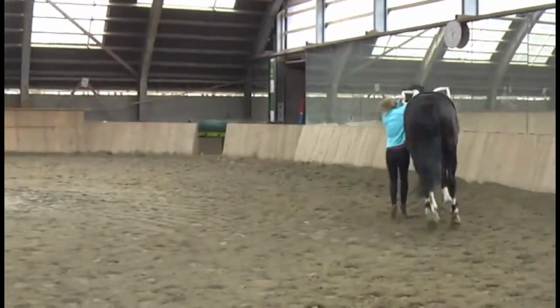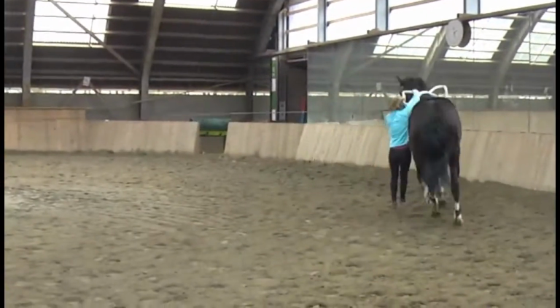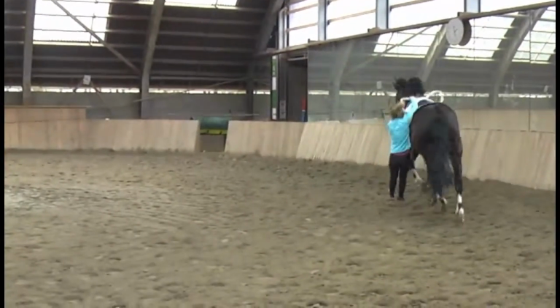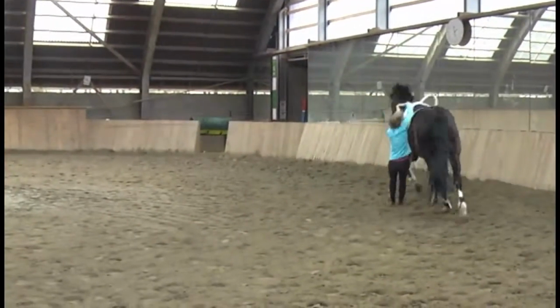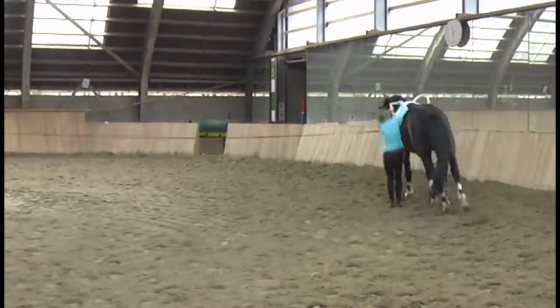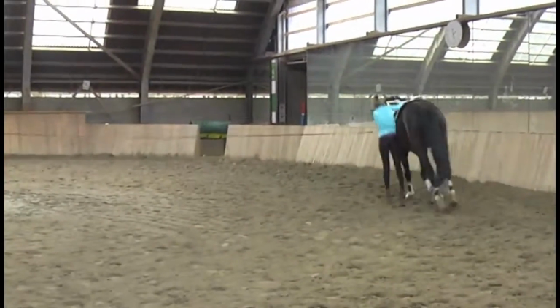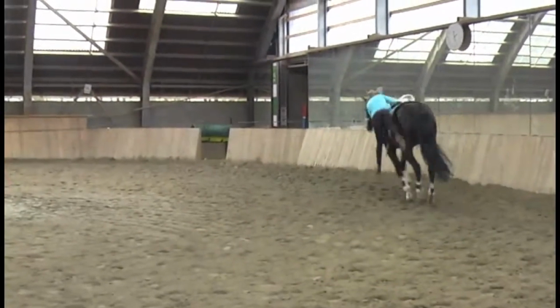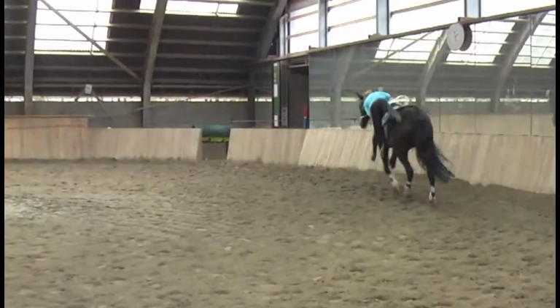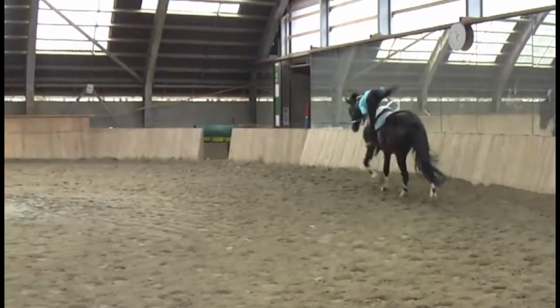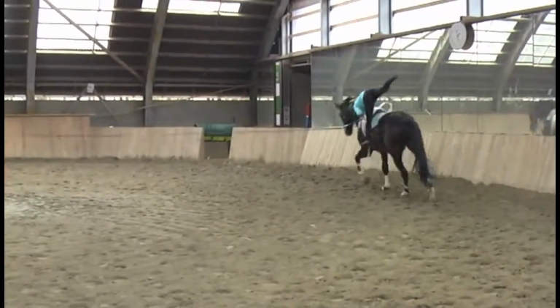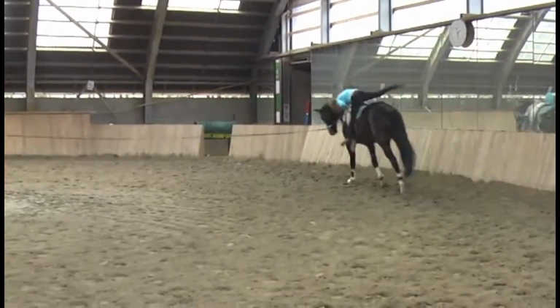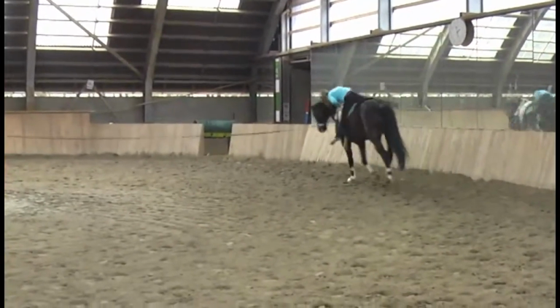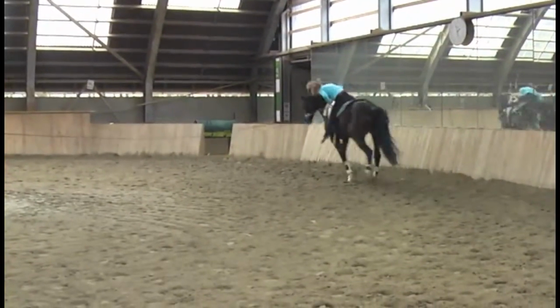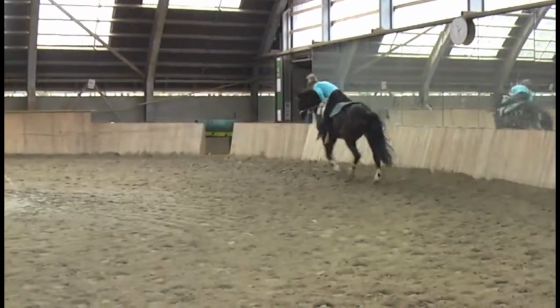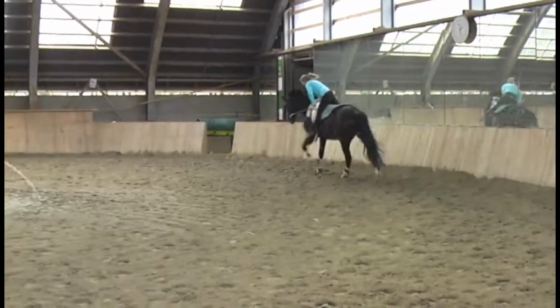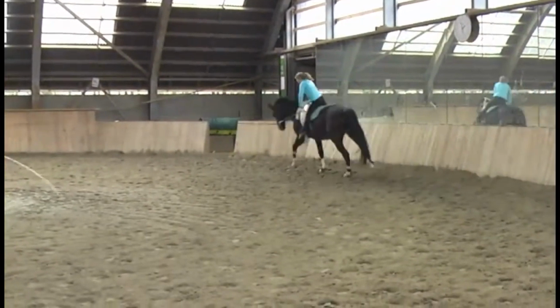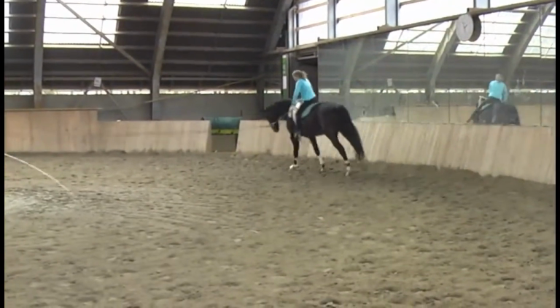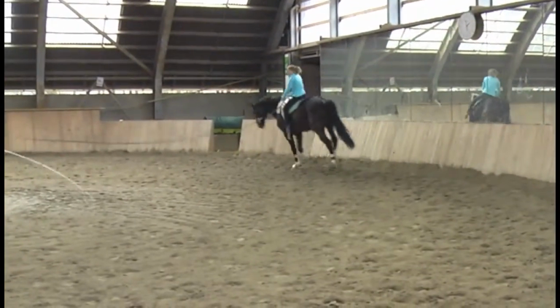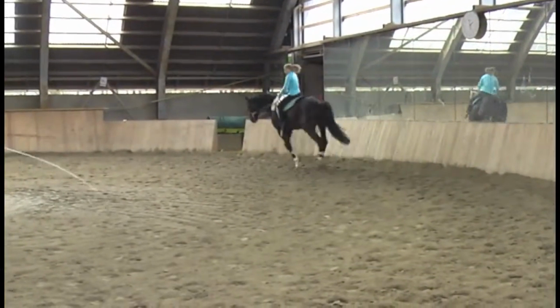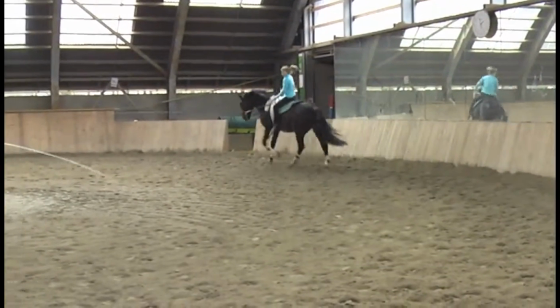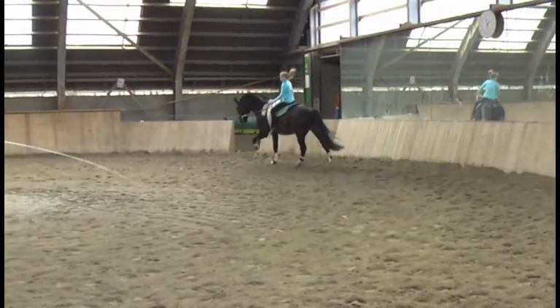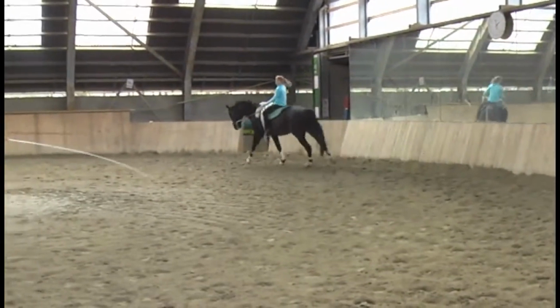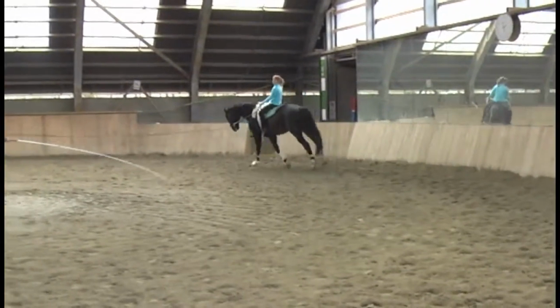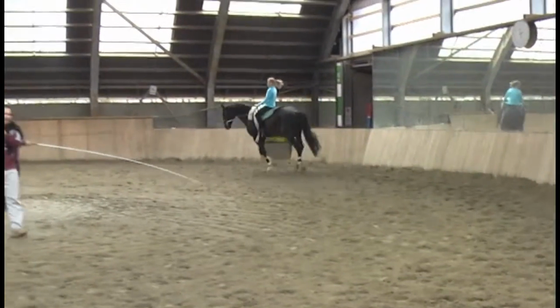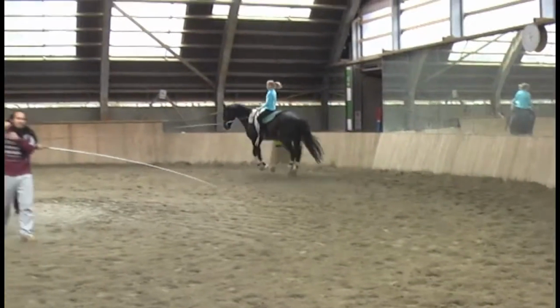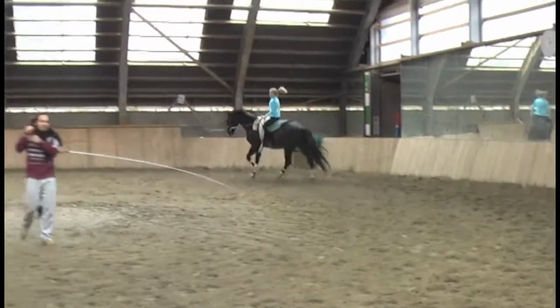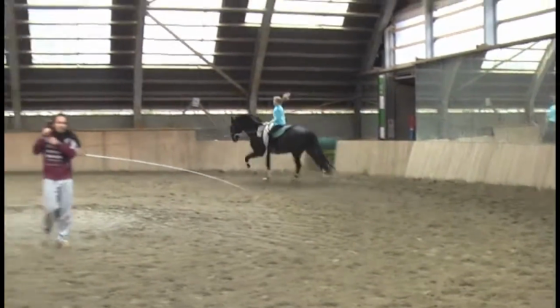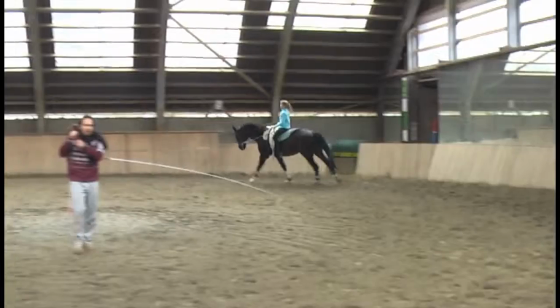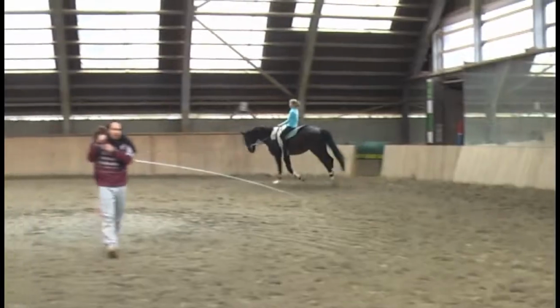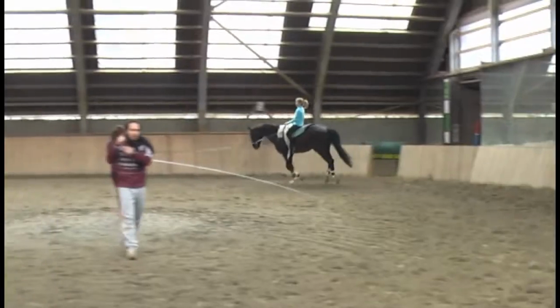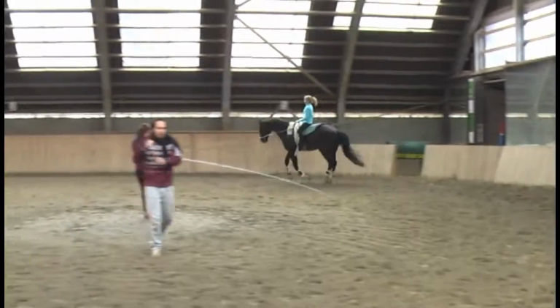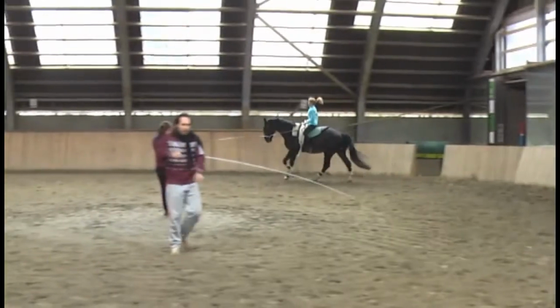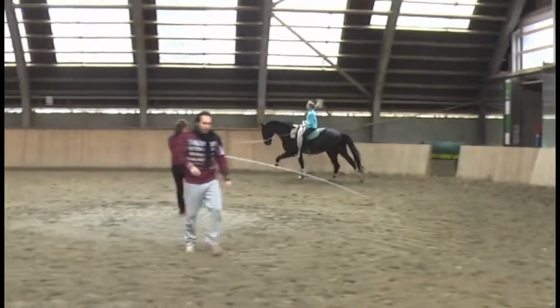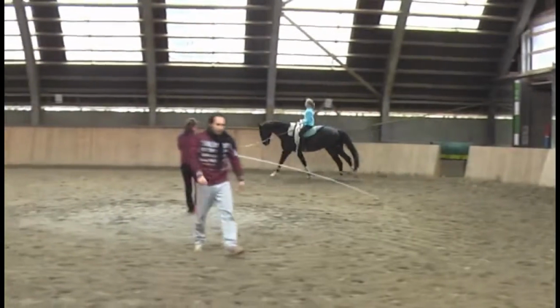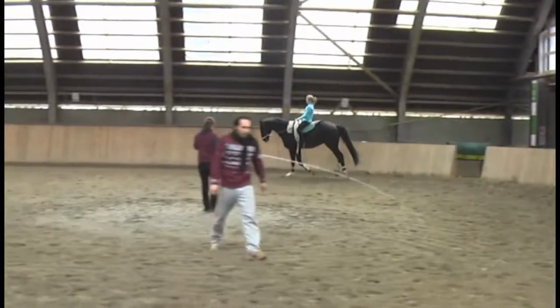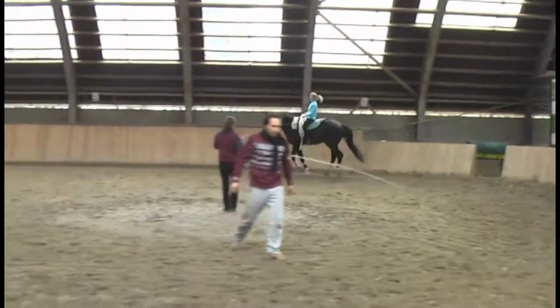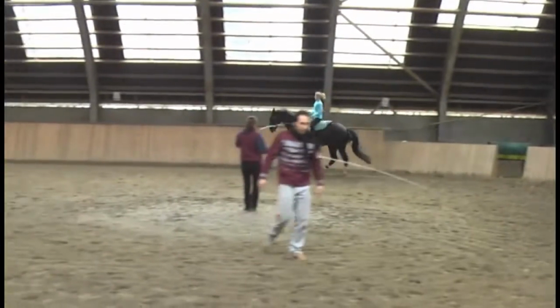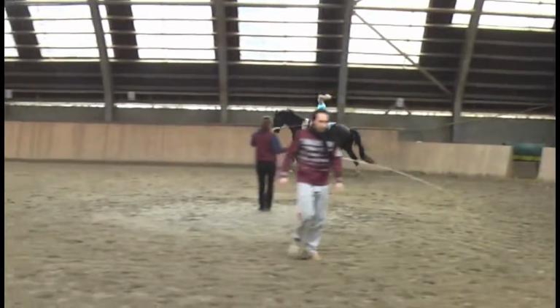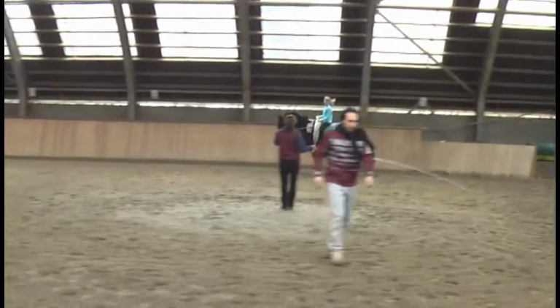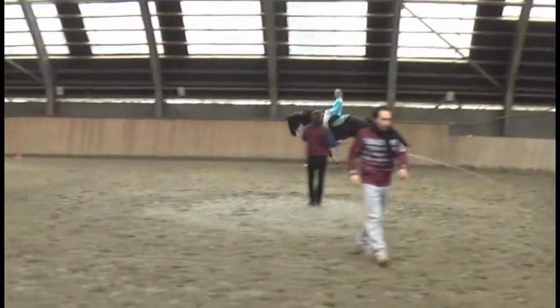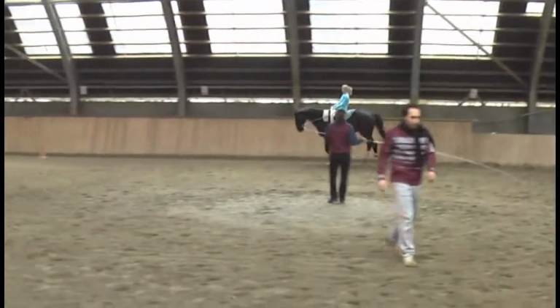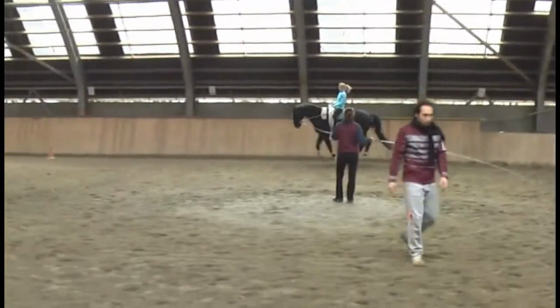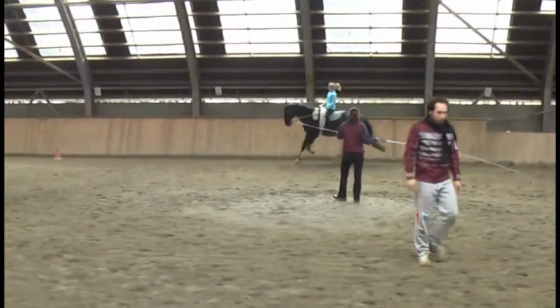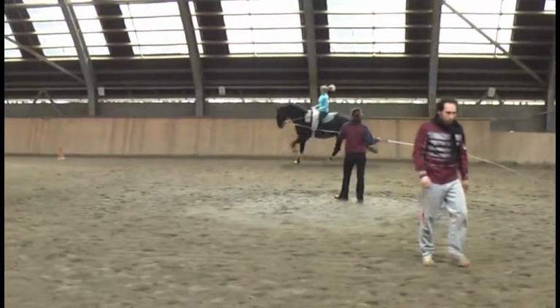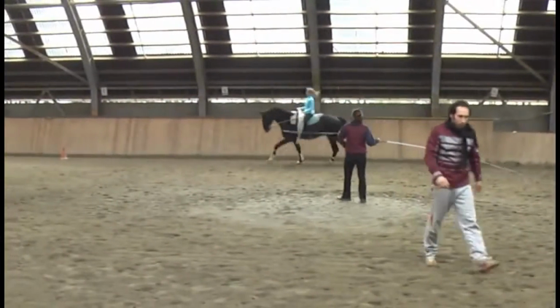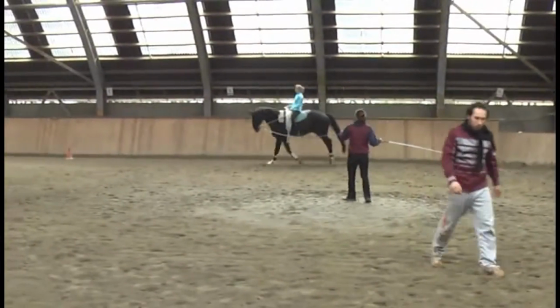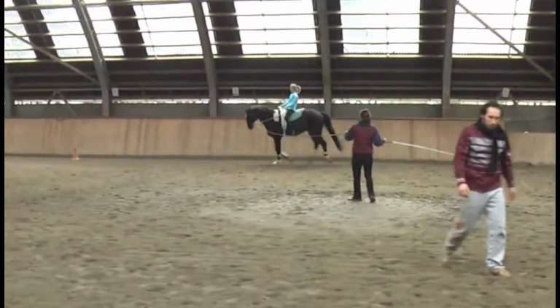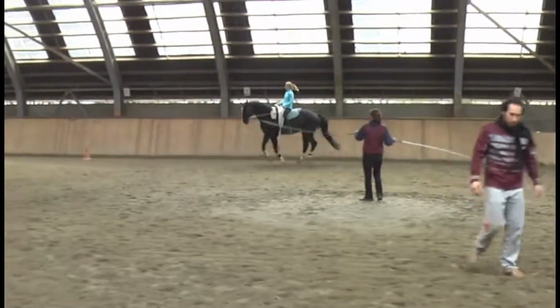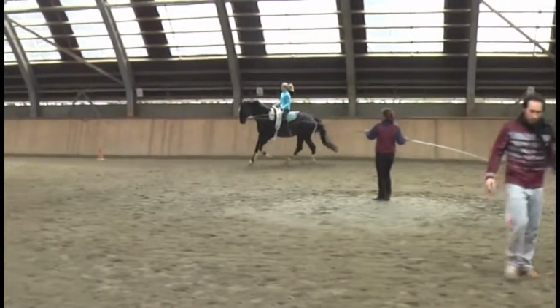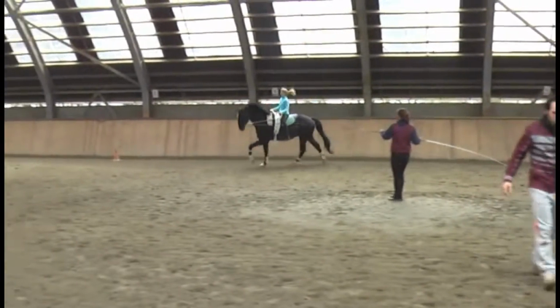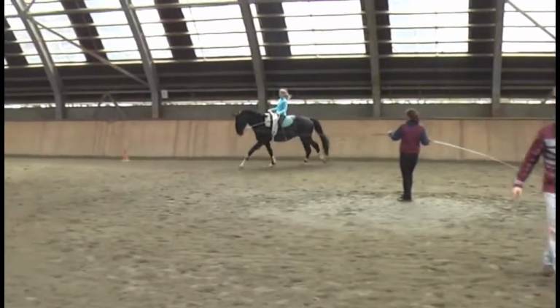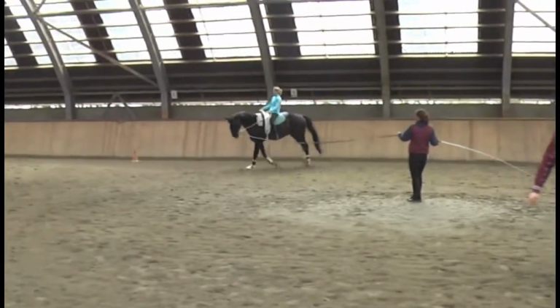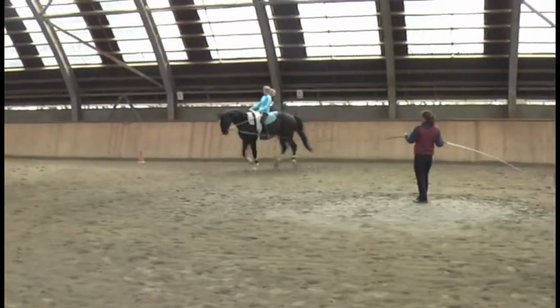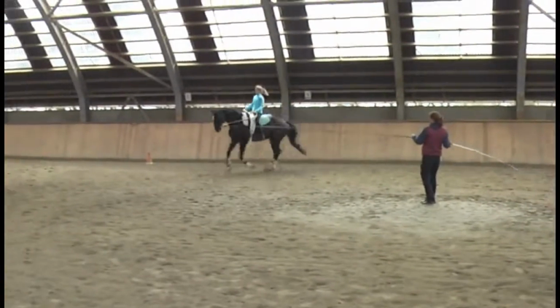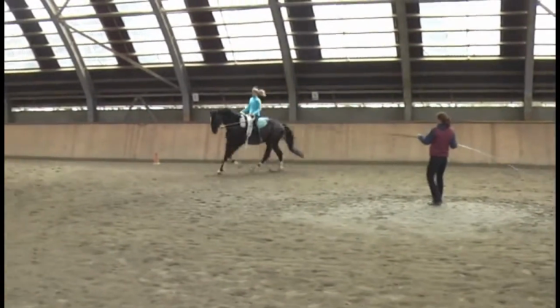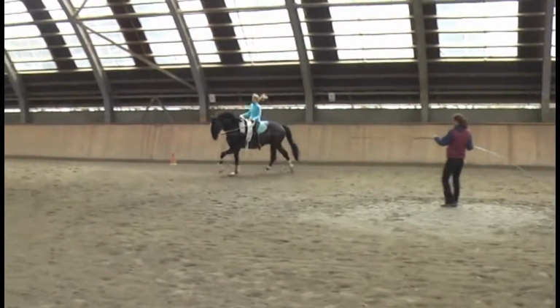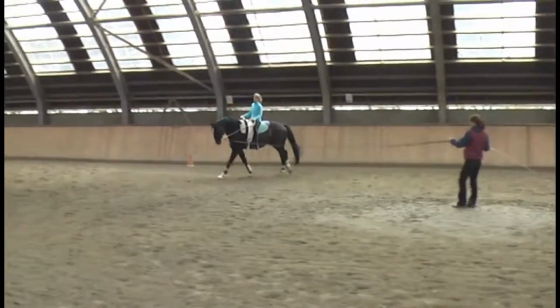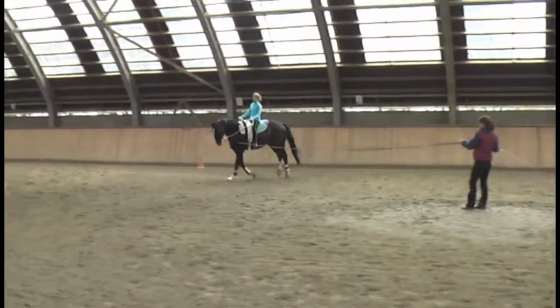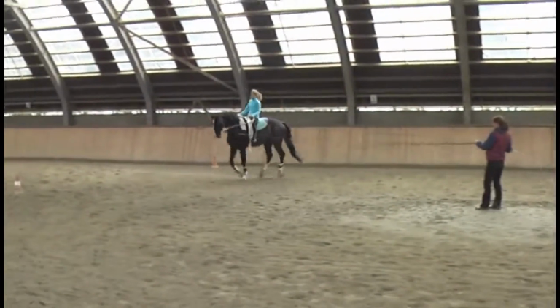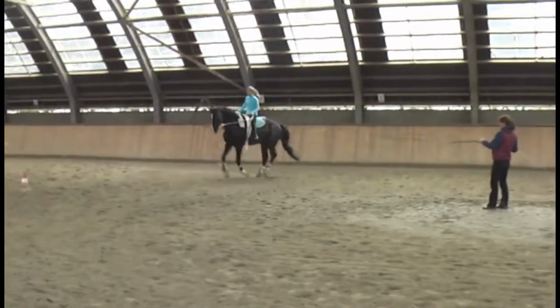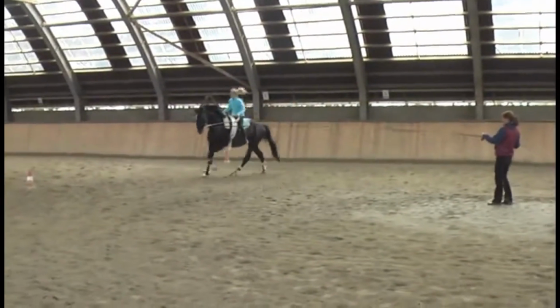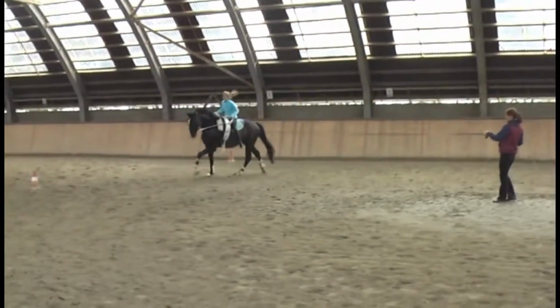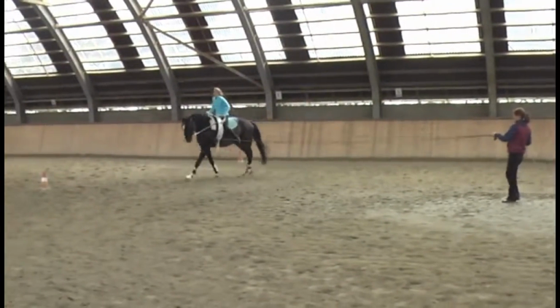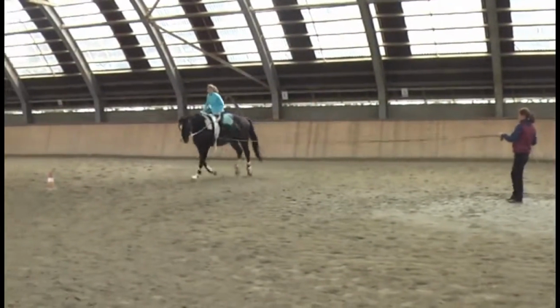Stretch your arms, please. You are very flexed. You are too close with your social angle.